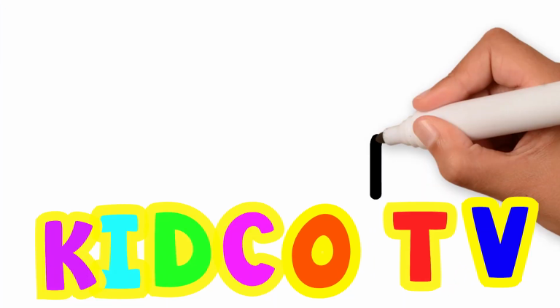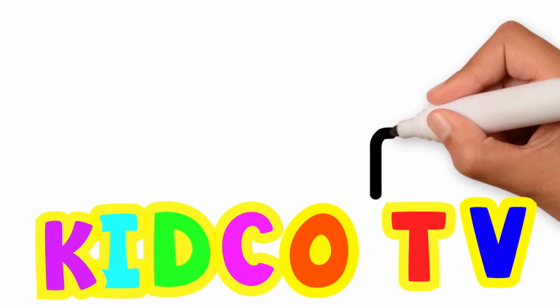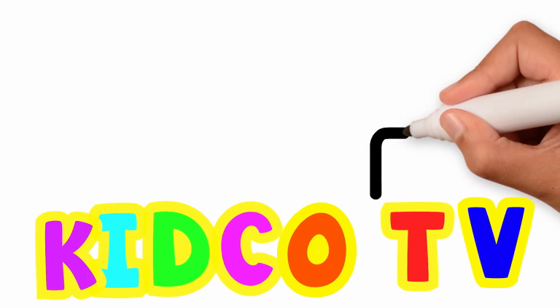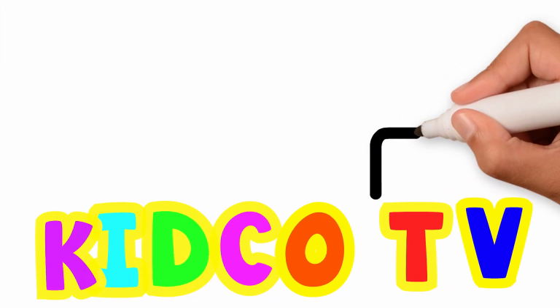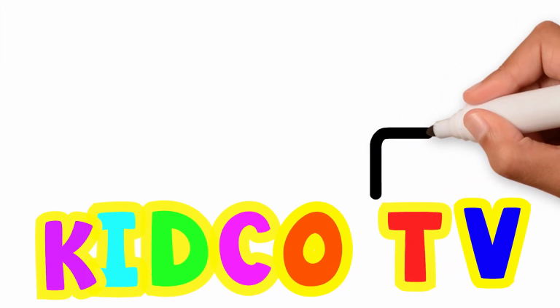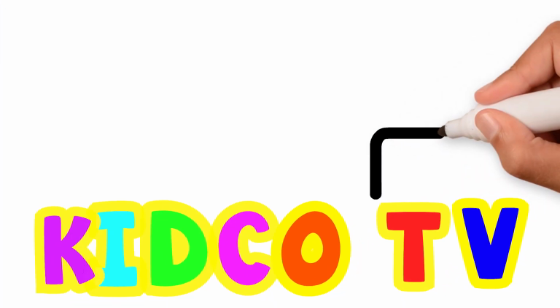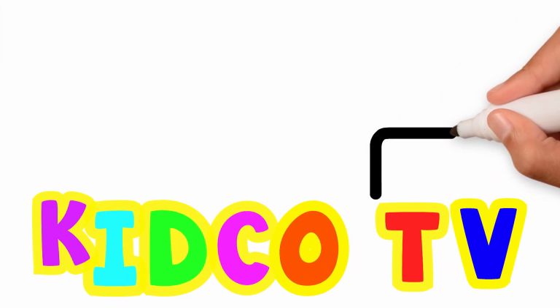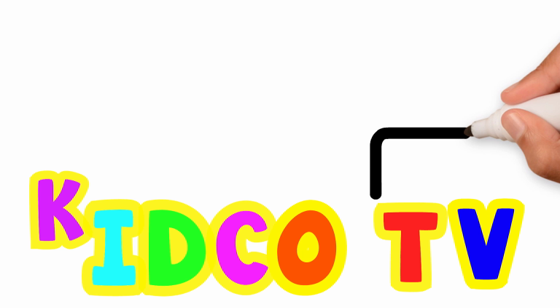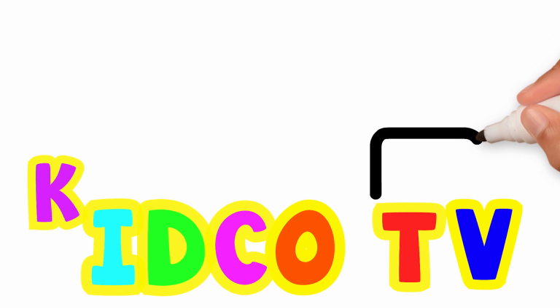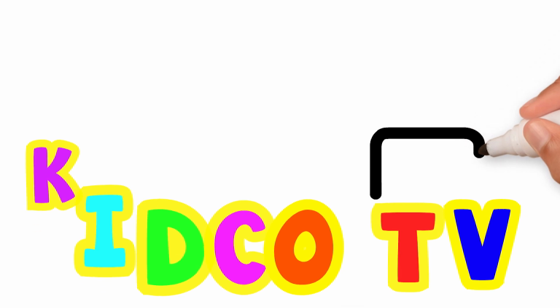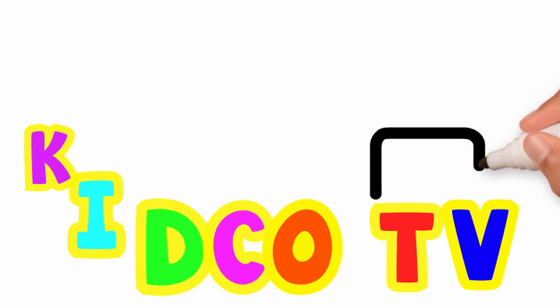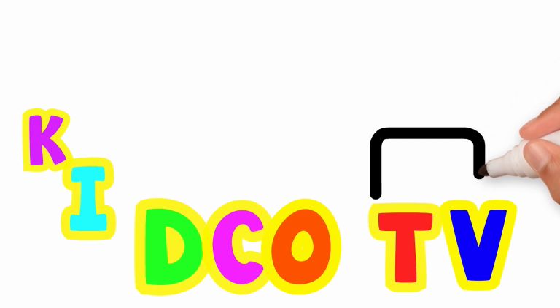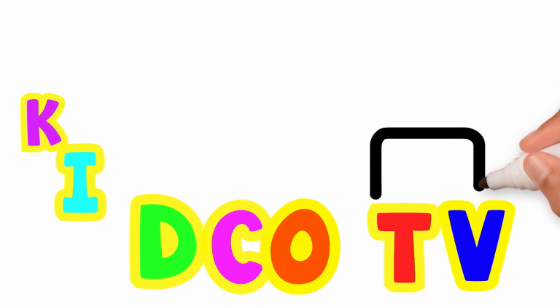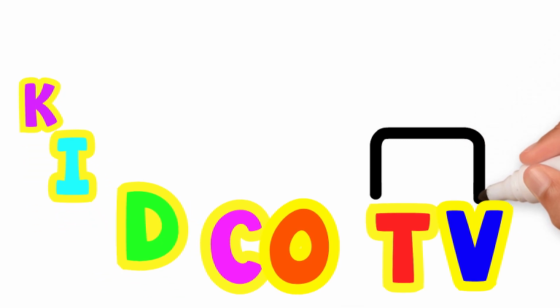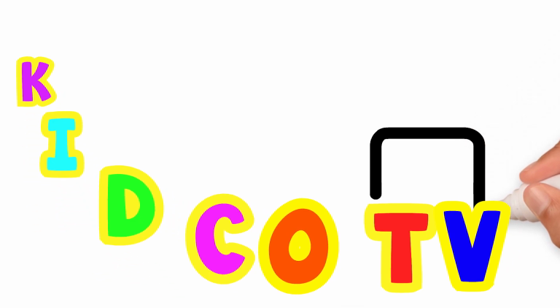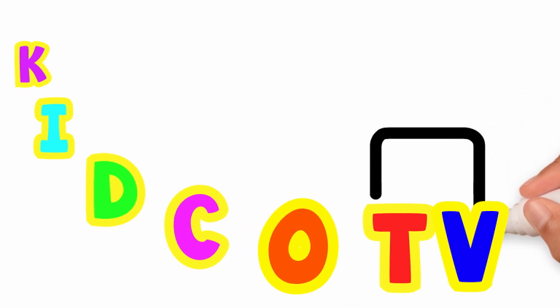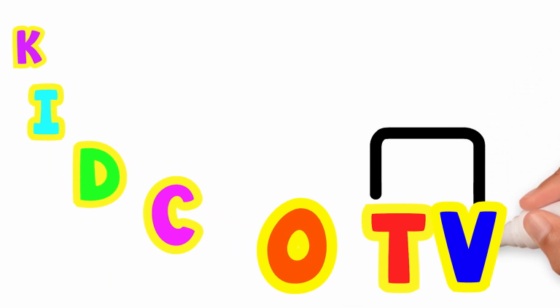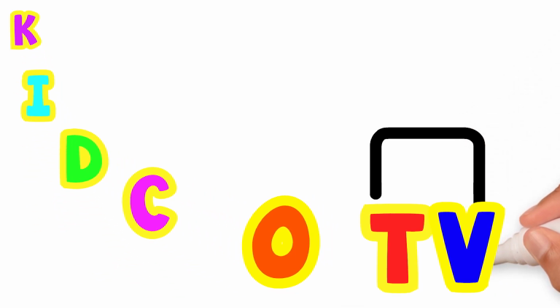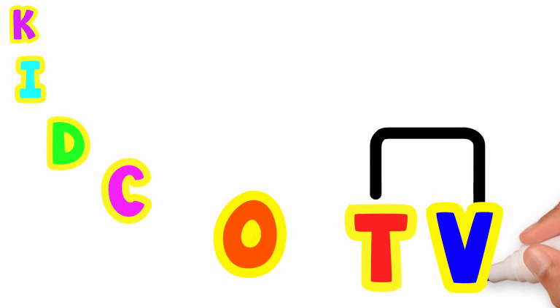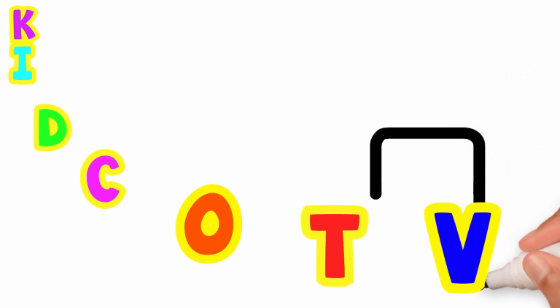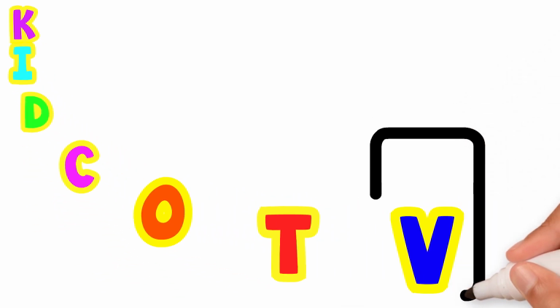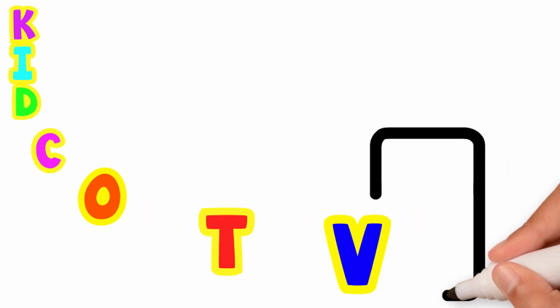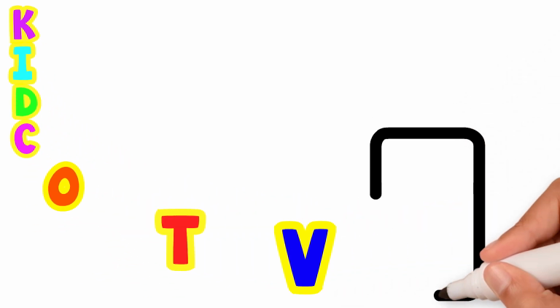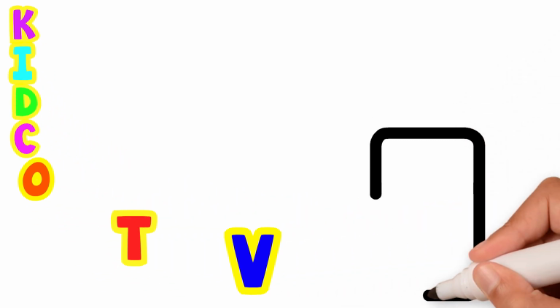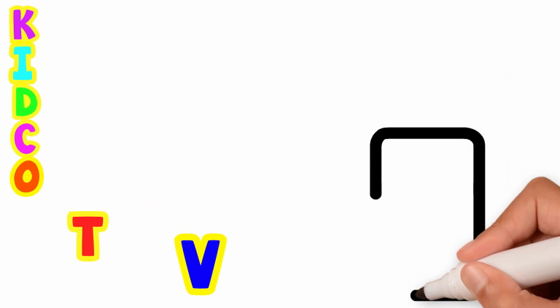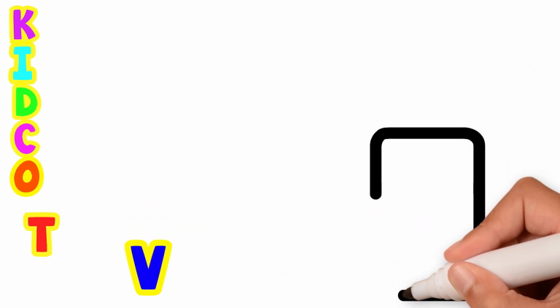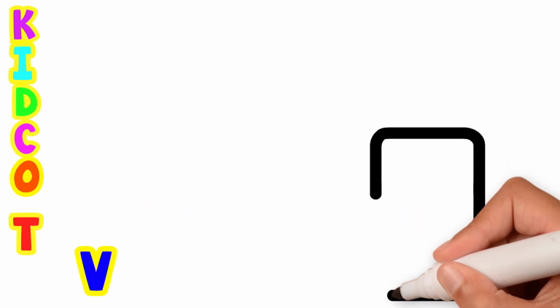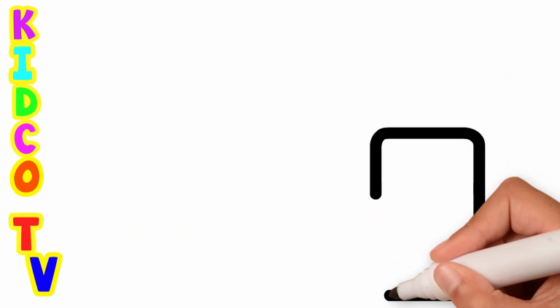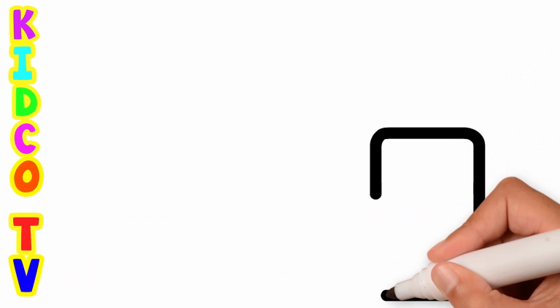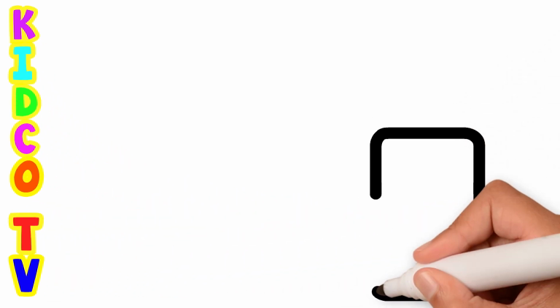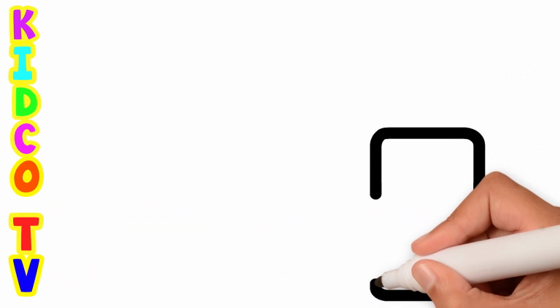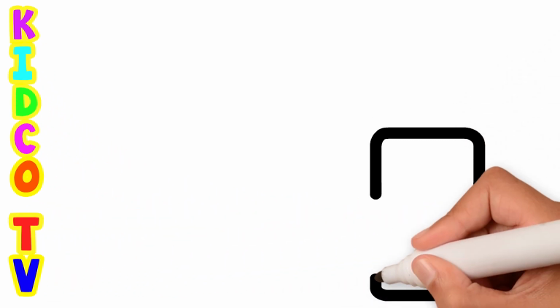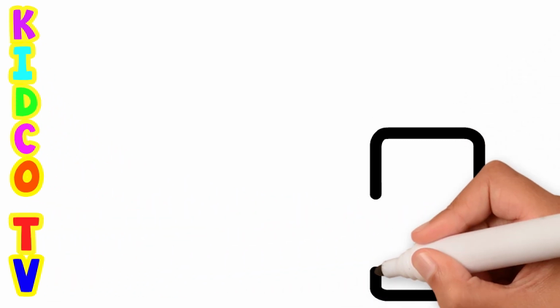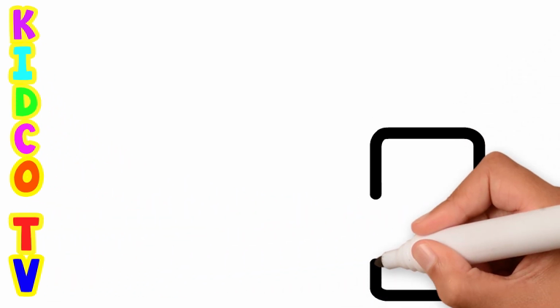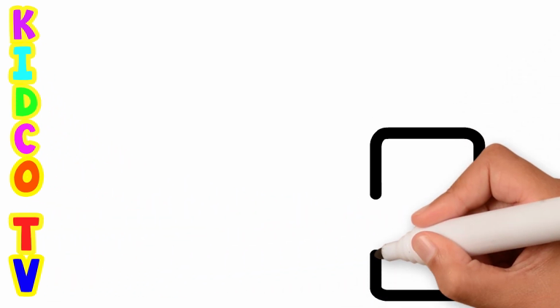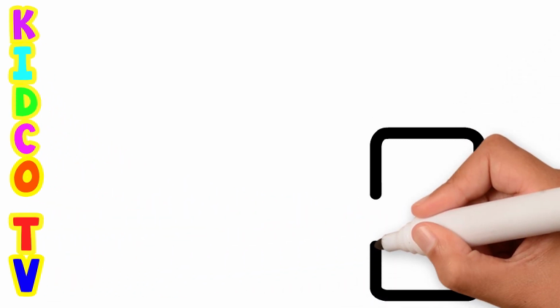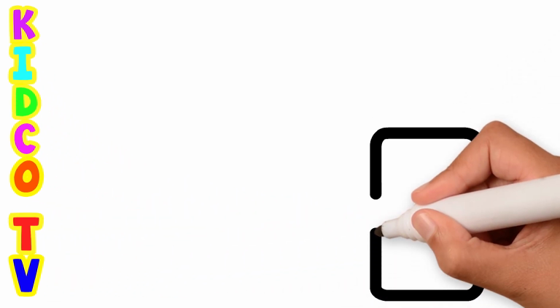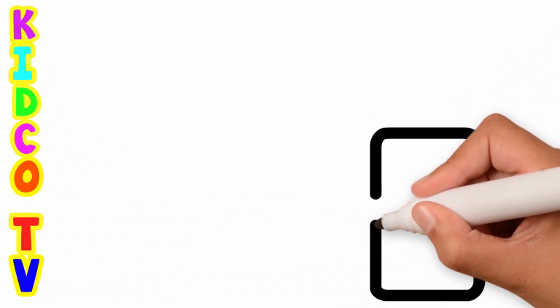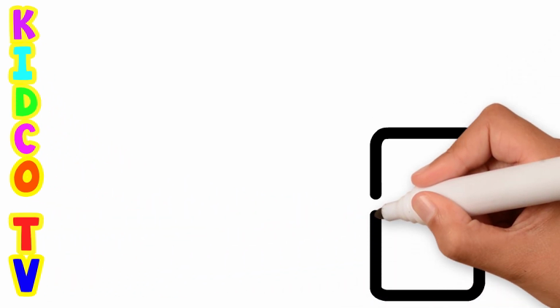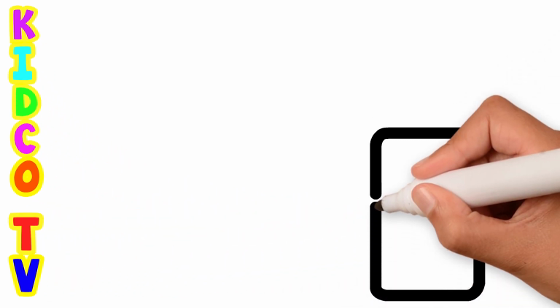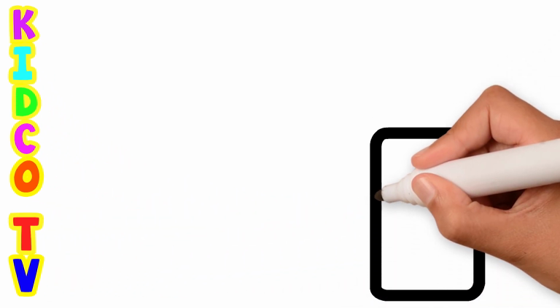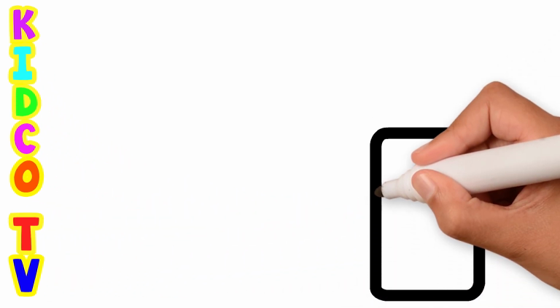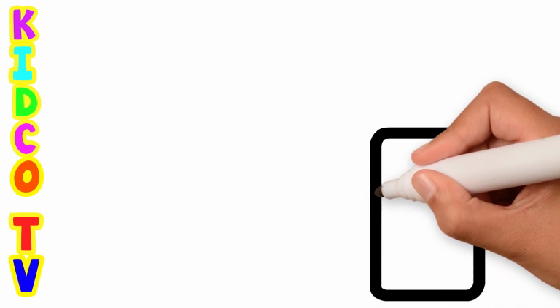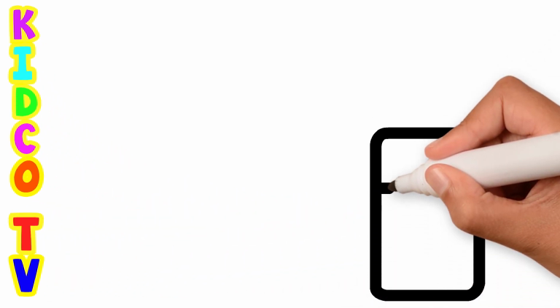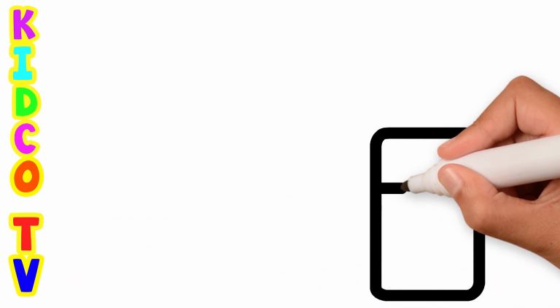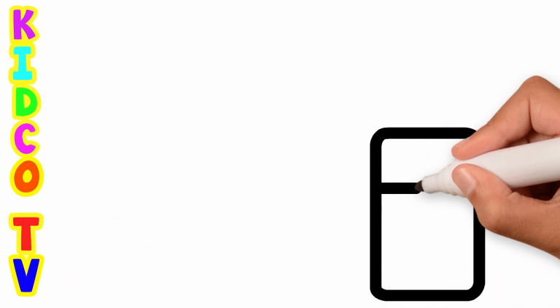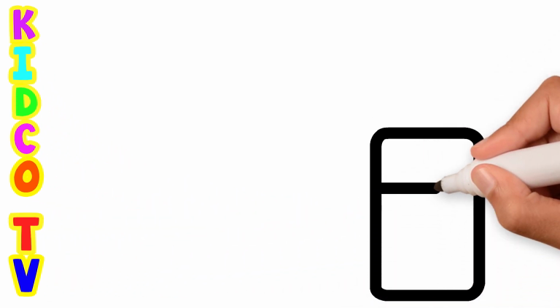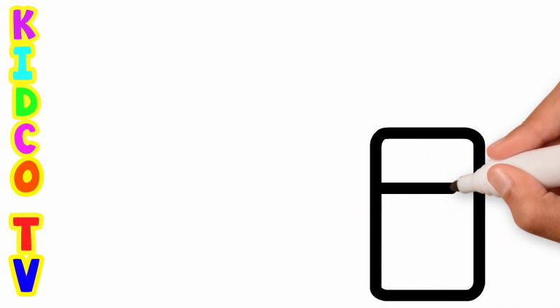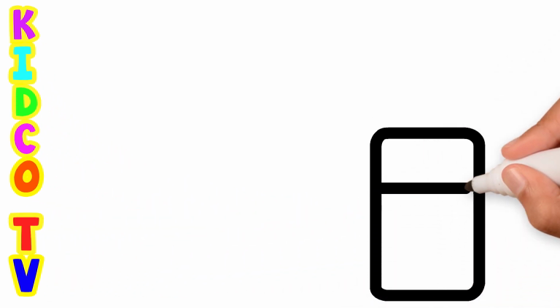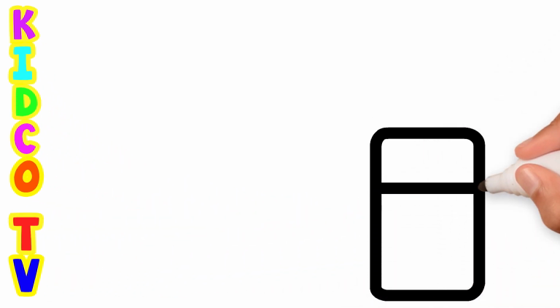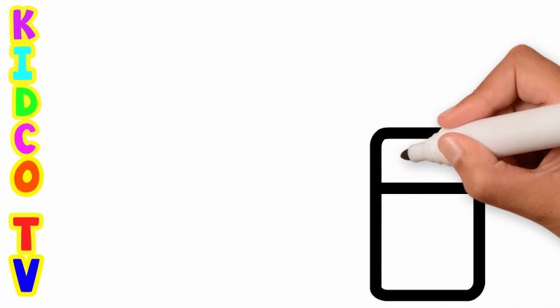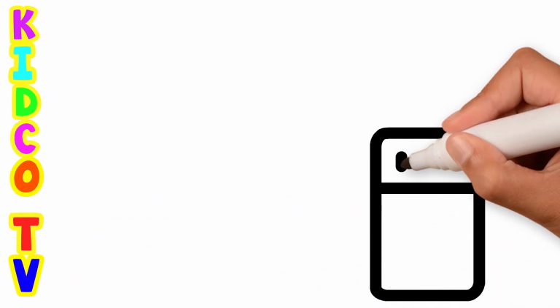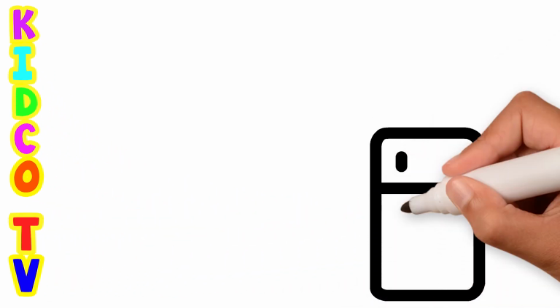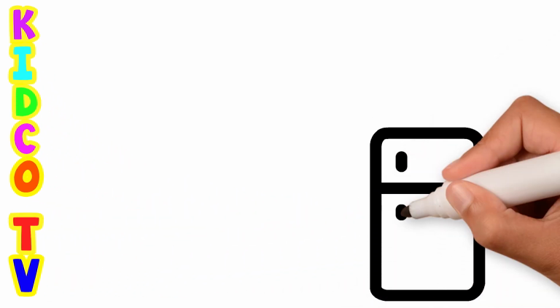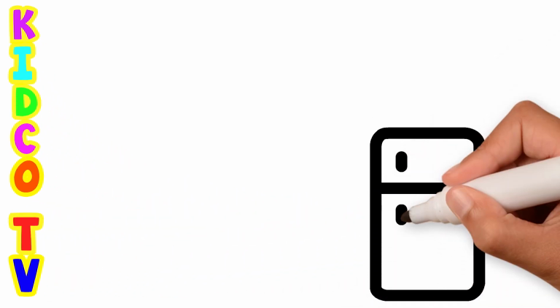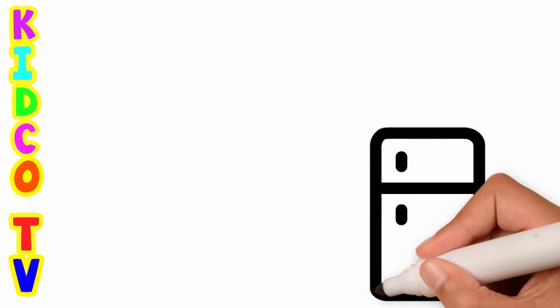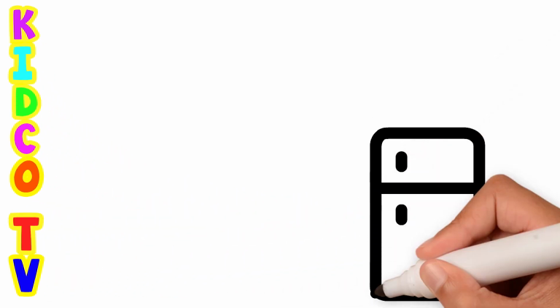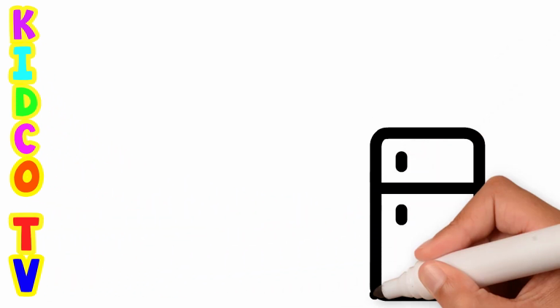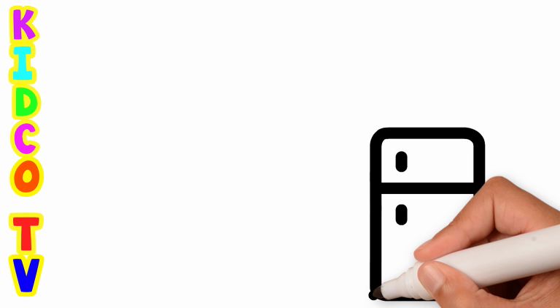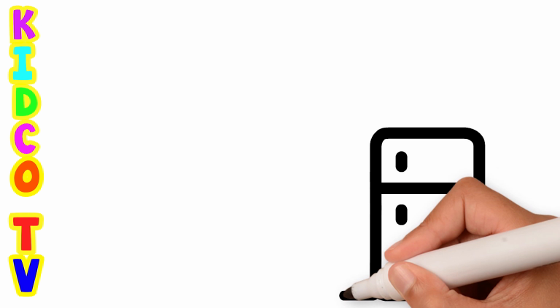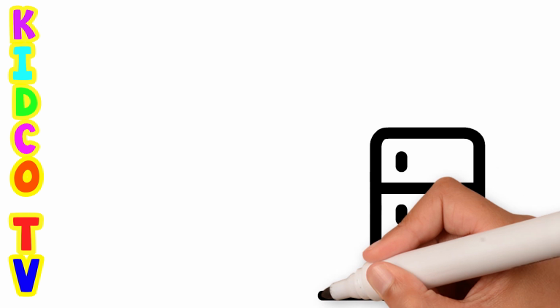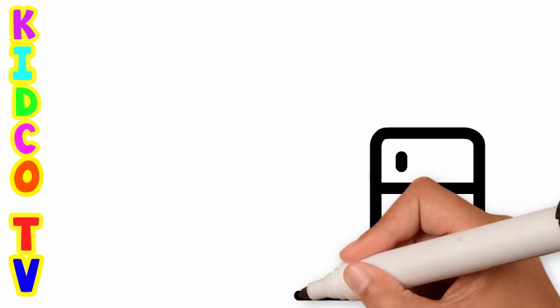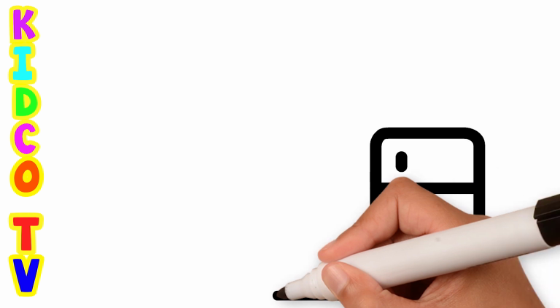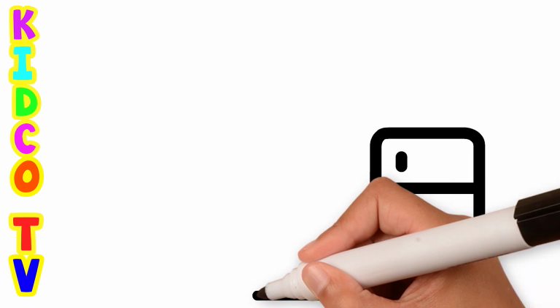Hello friends! Today we will draw a kitchen step by step in the easiest way to teach you. Let's start the drawing.